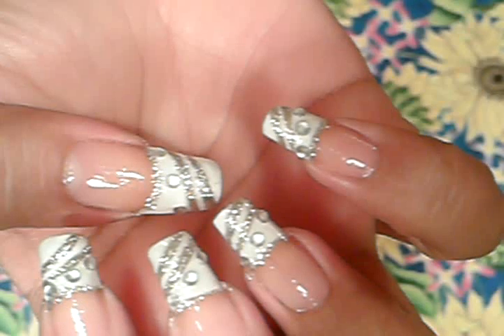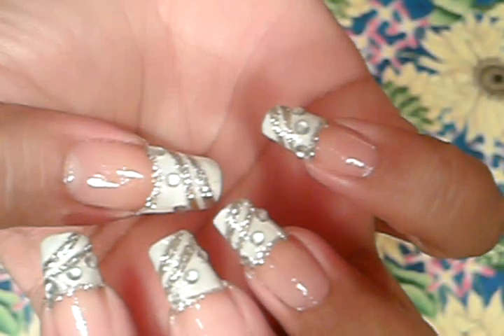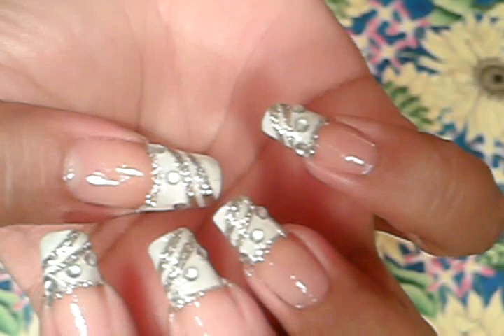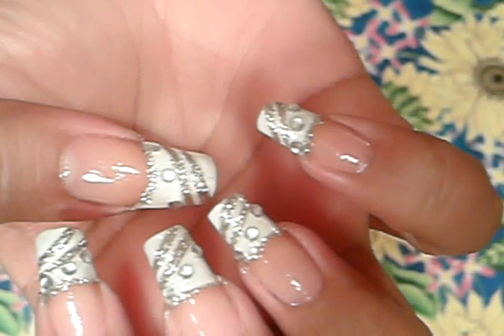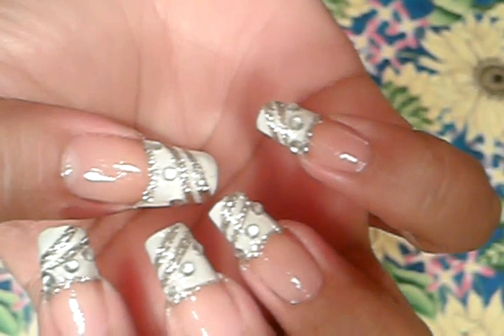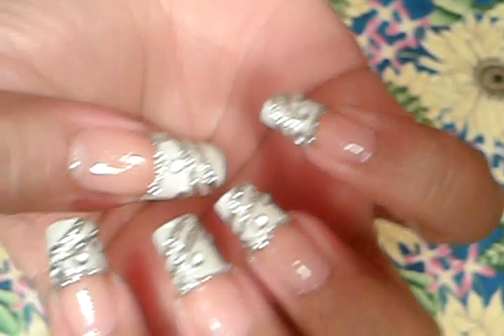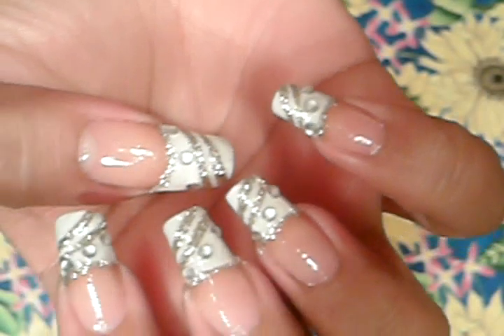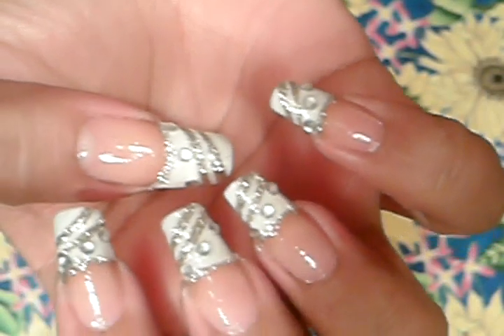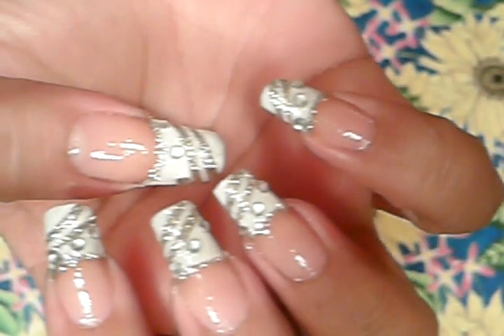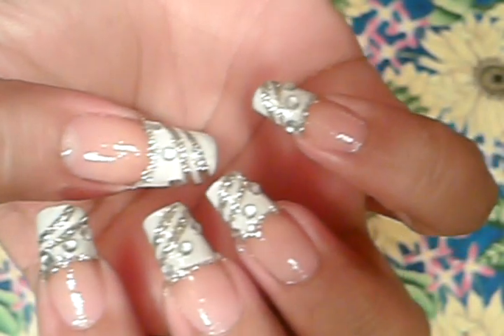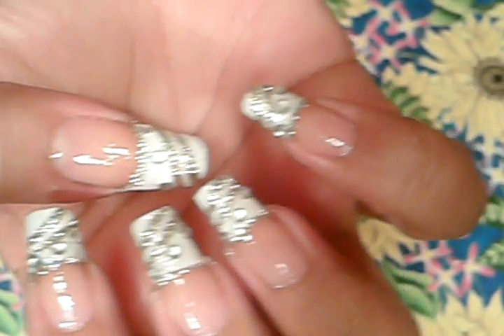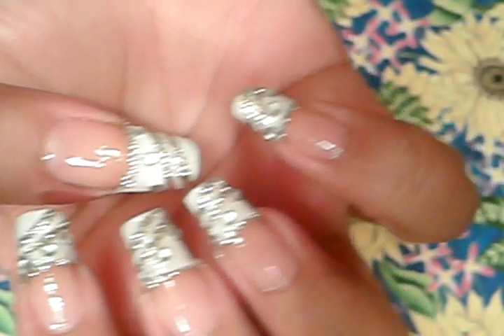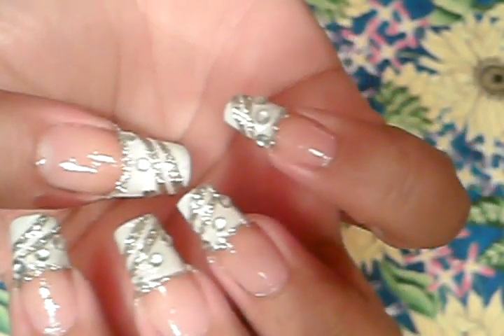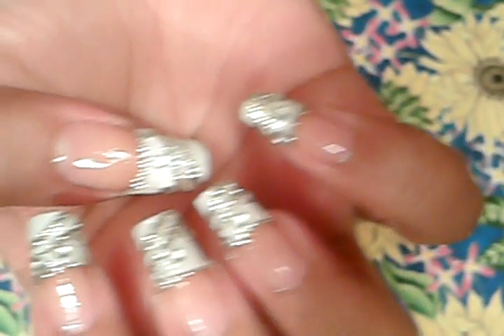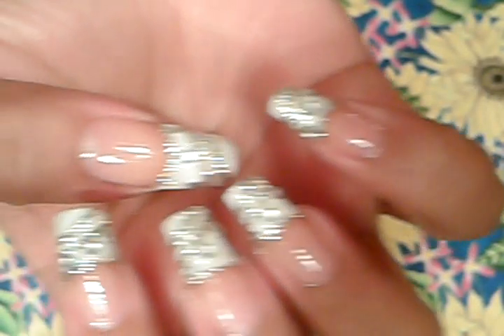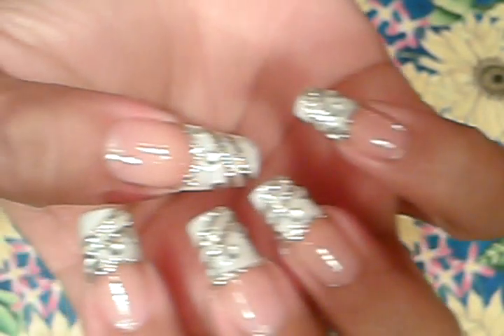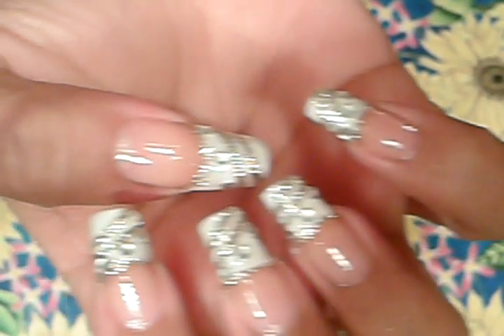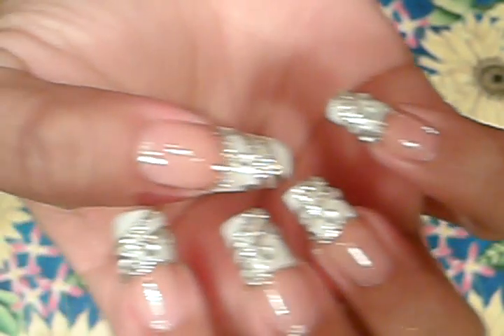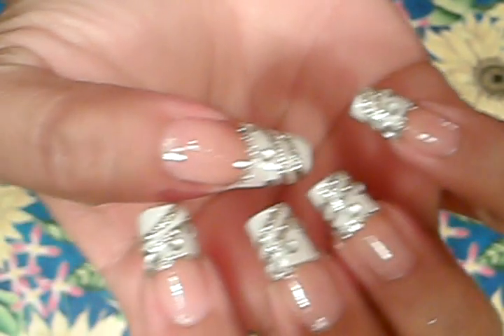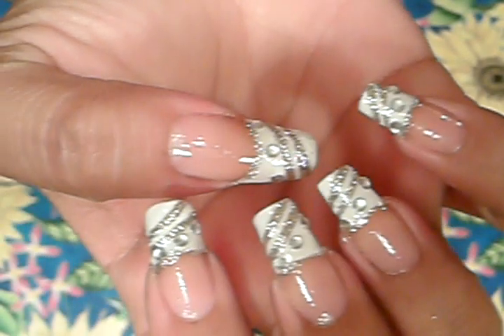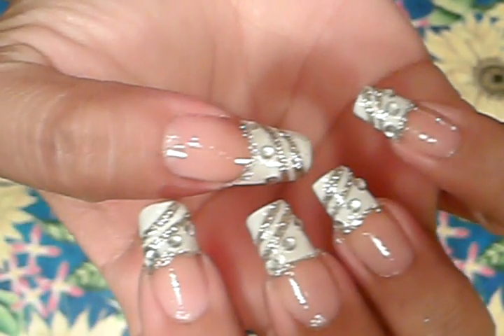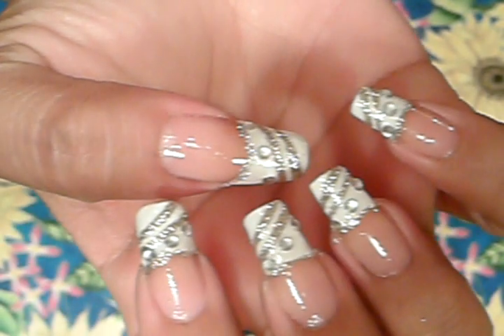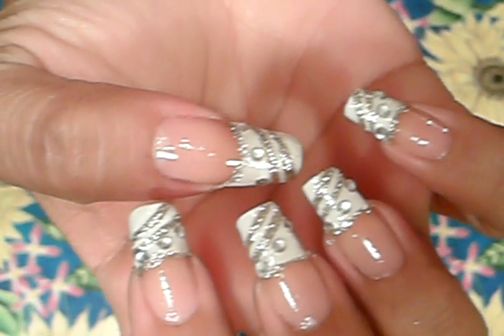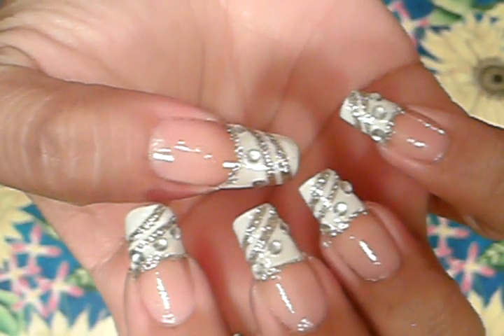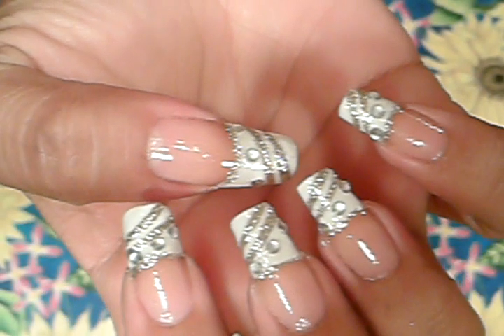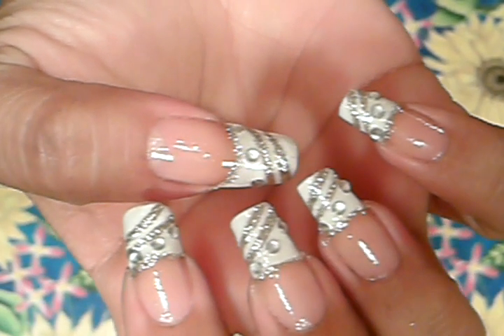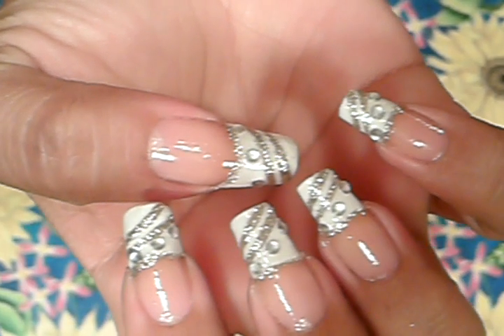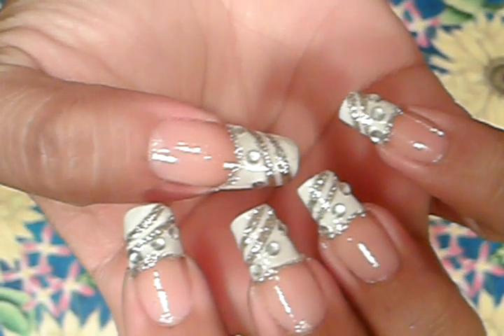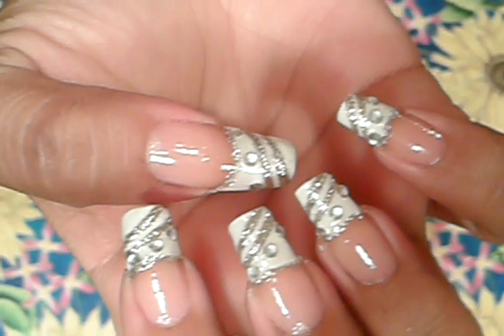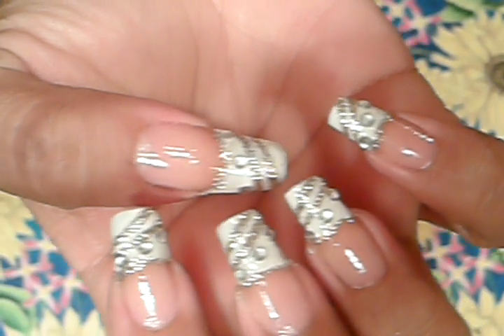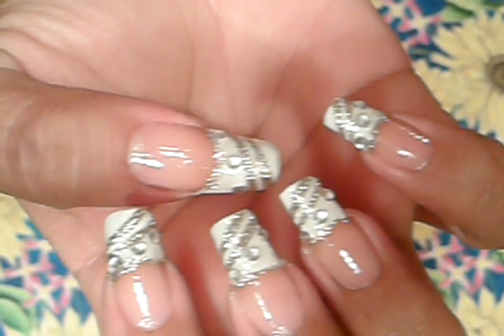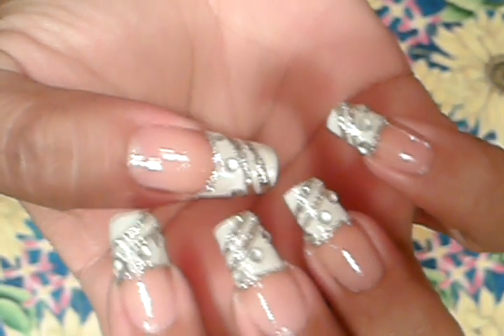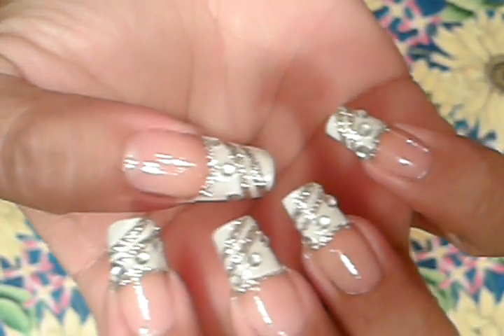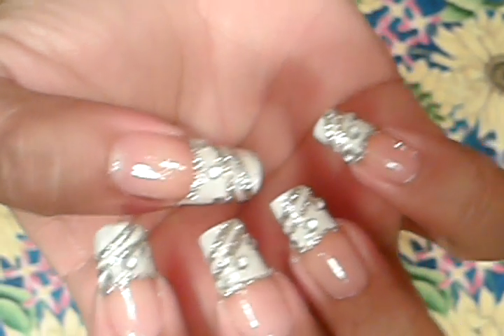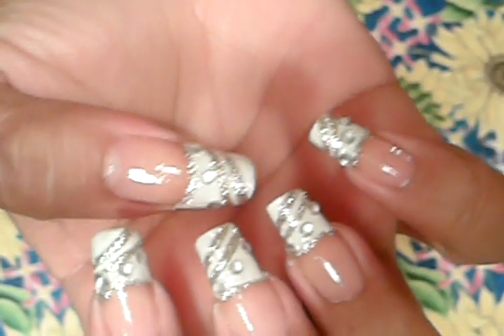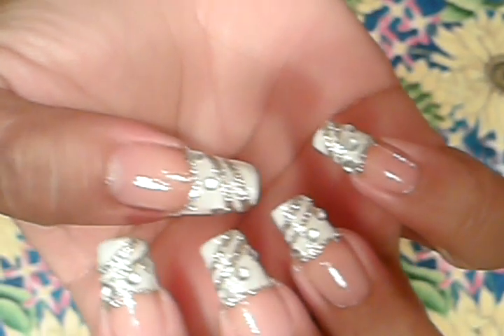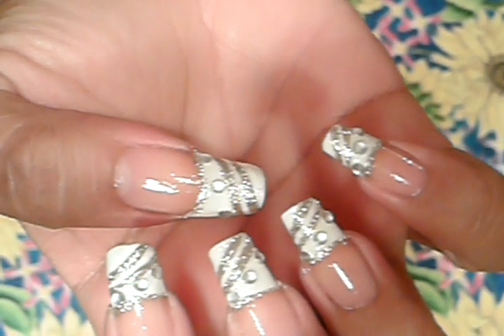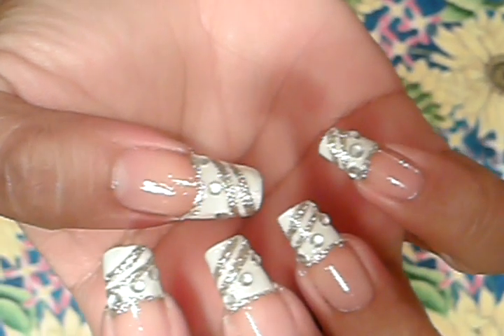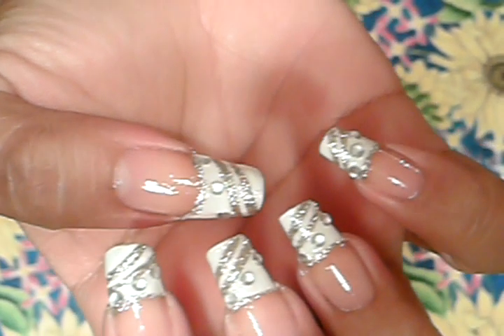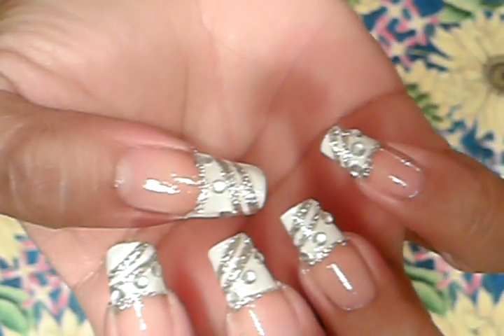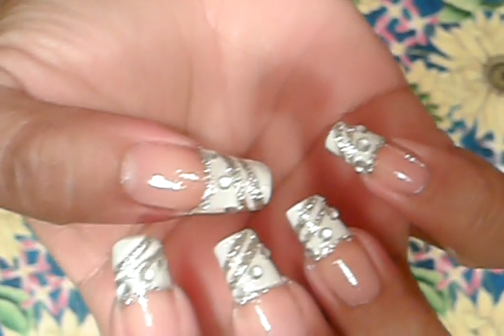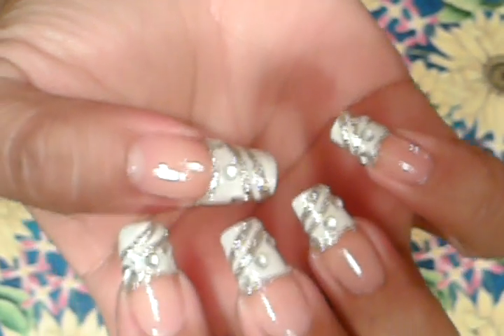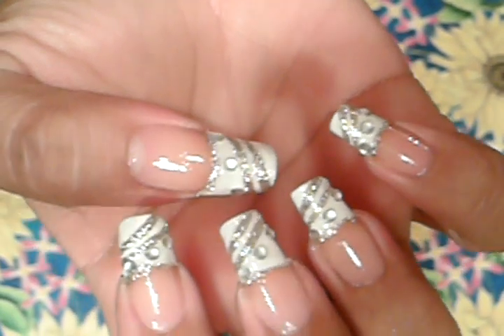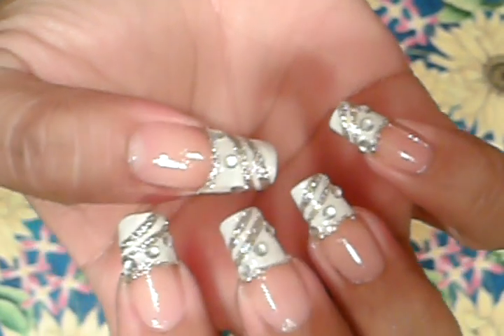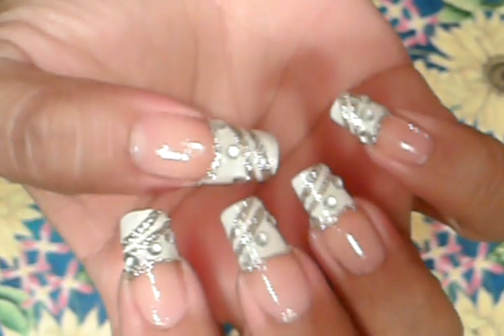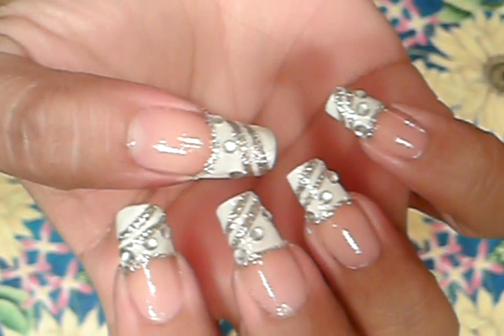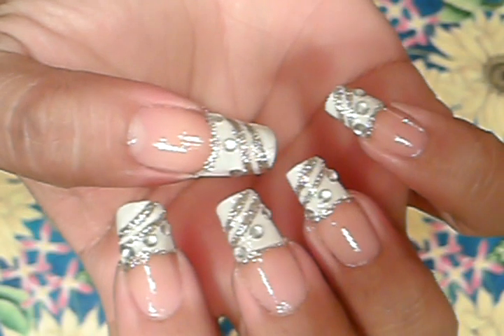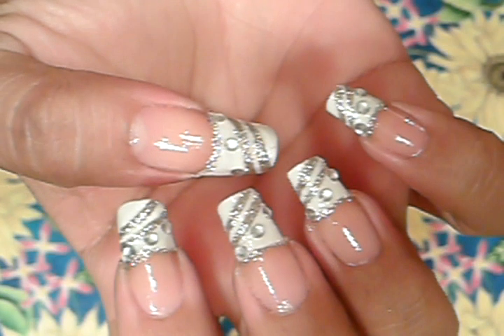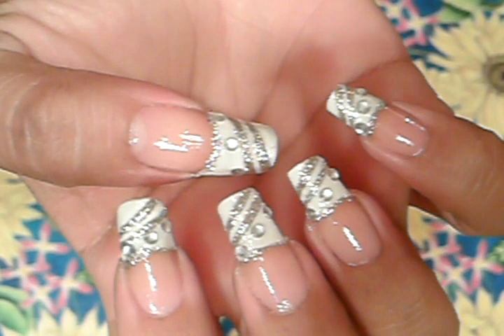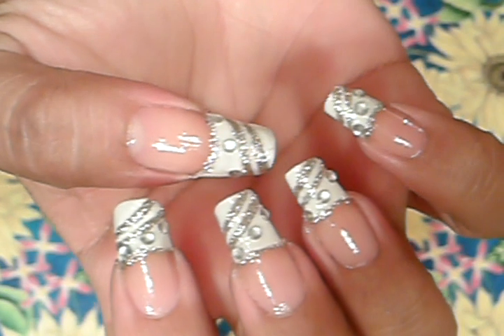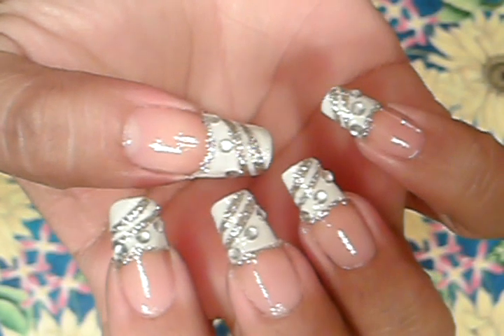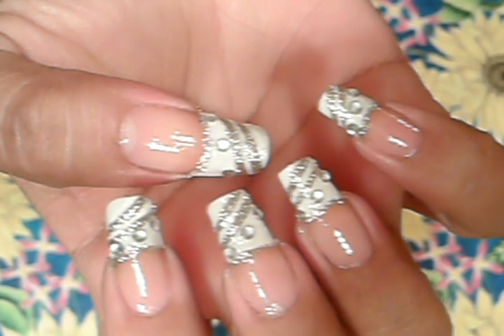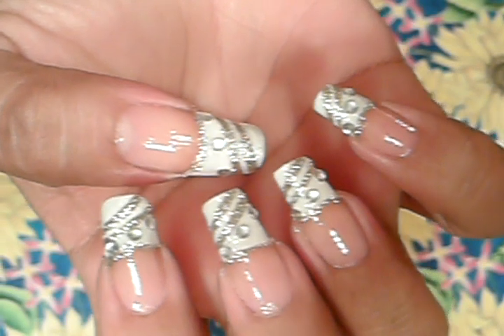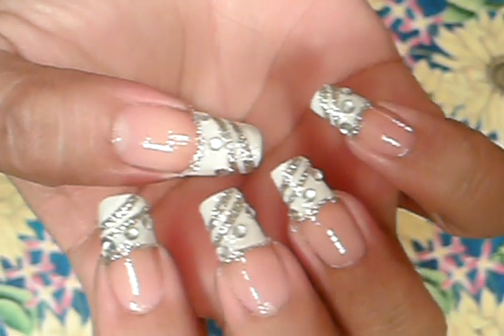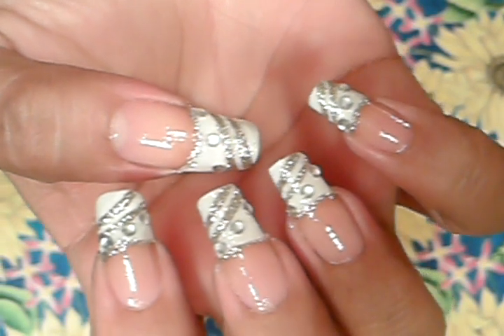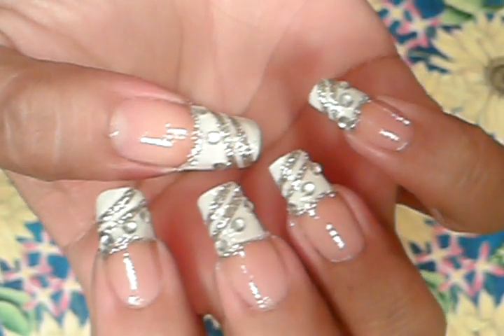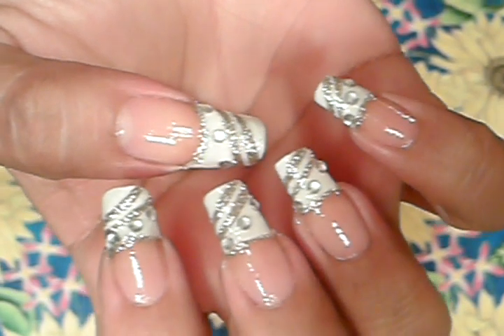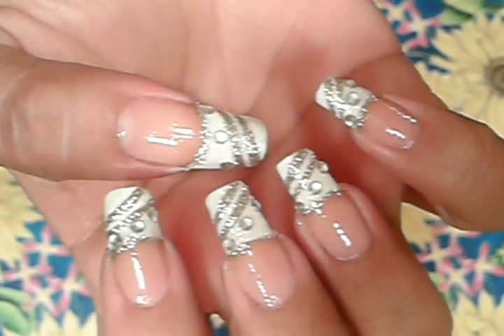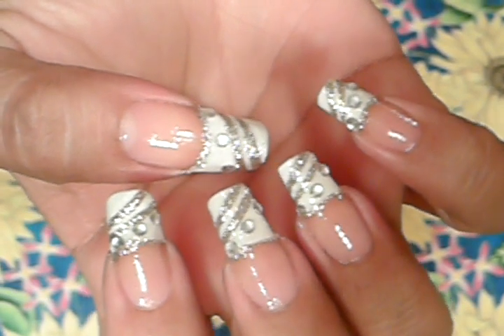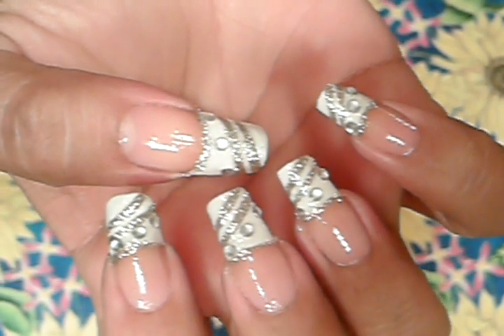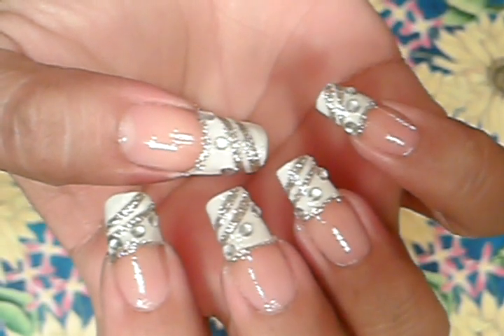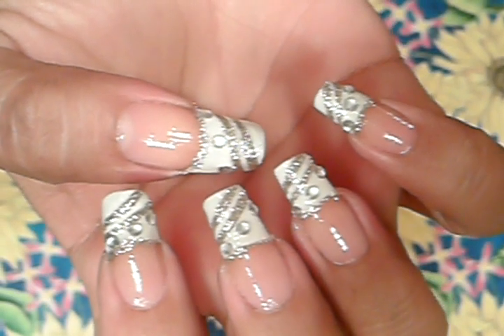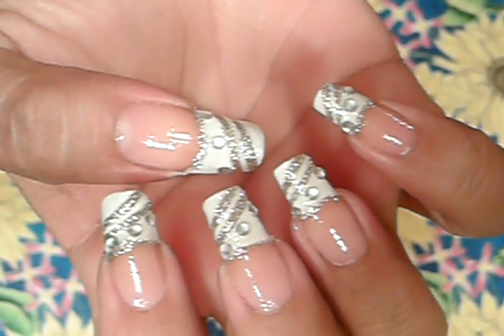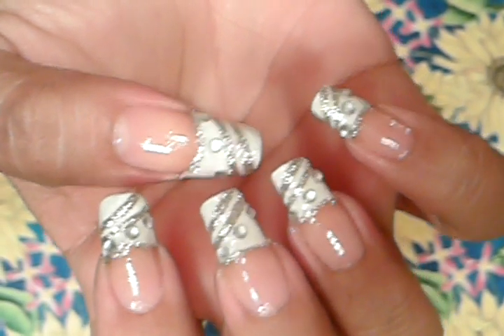Hello girls, this is the nail art design we're going to be working on today. It's a French manicure with some silver. Let's get started.